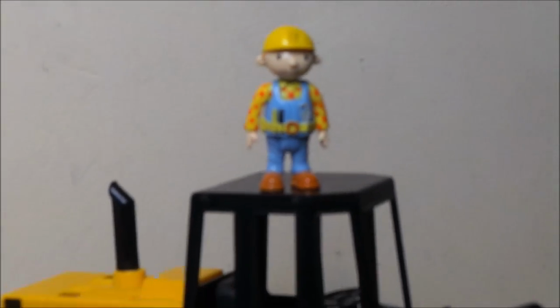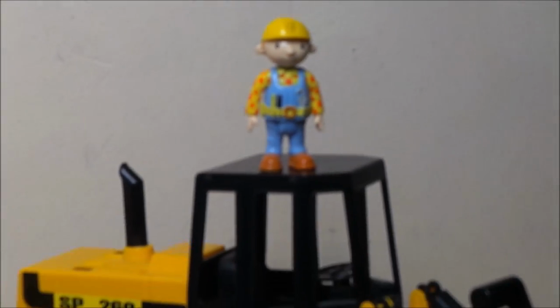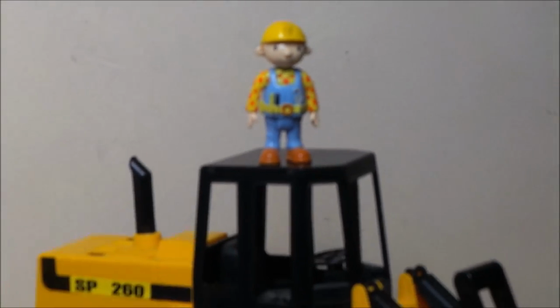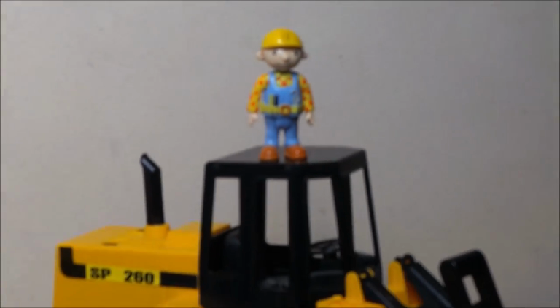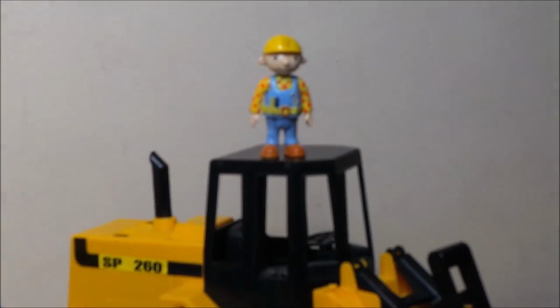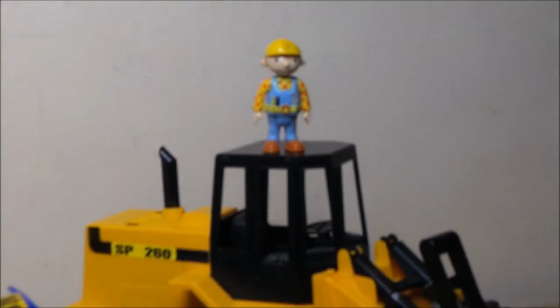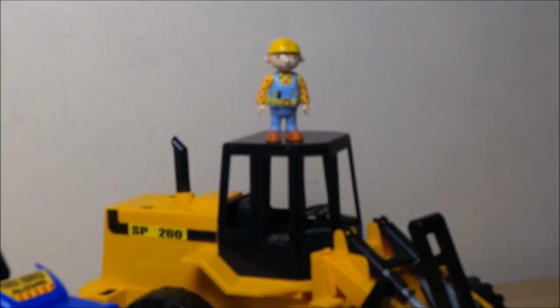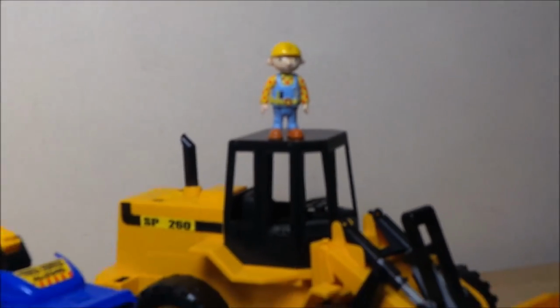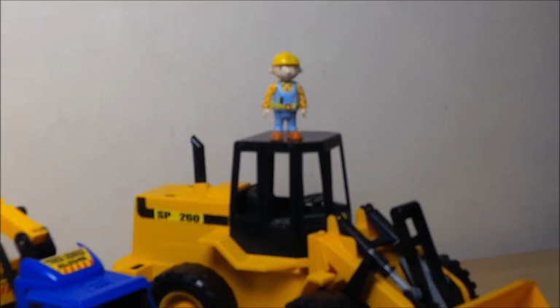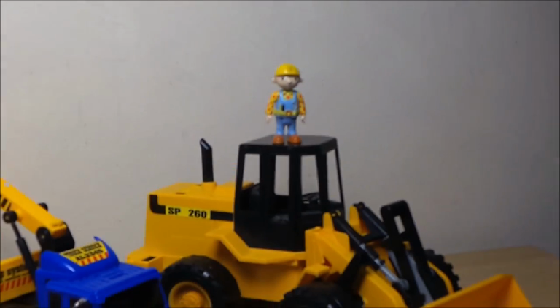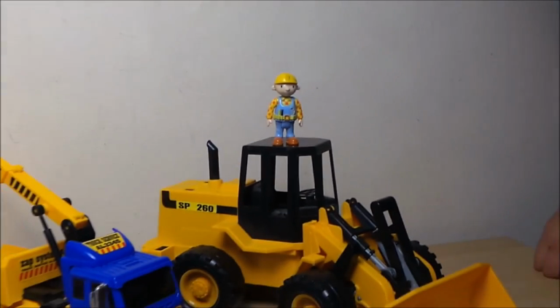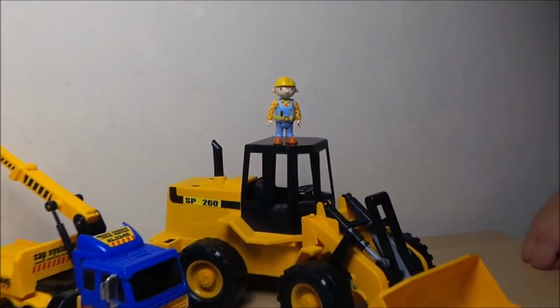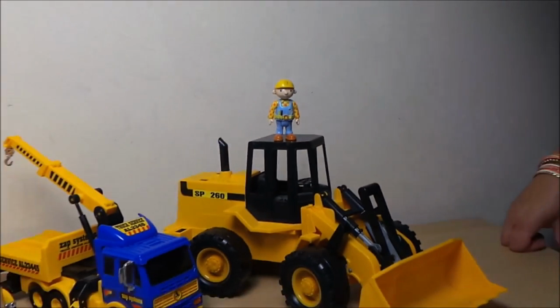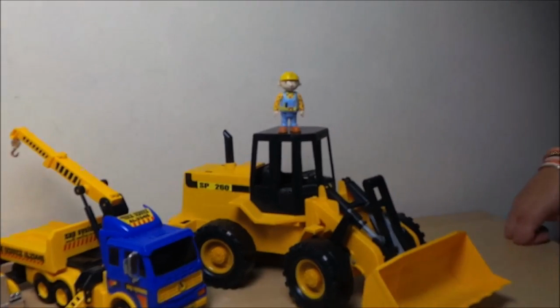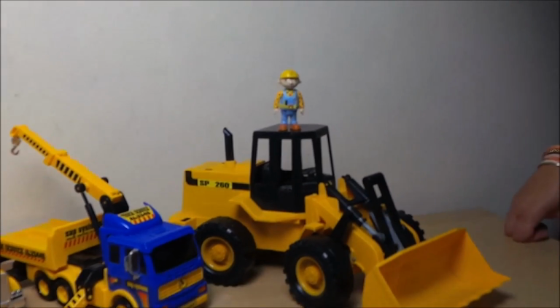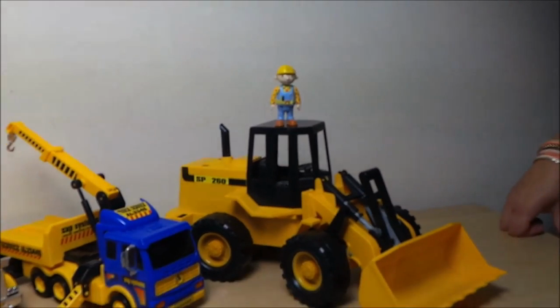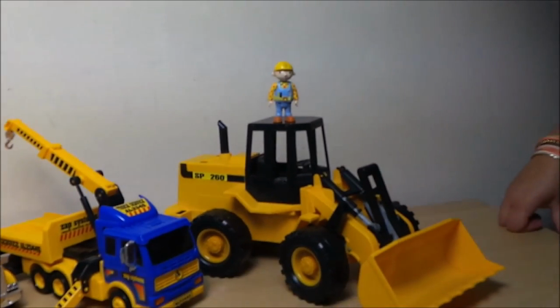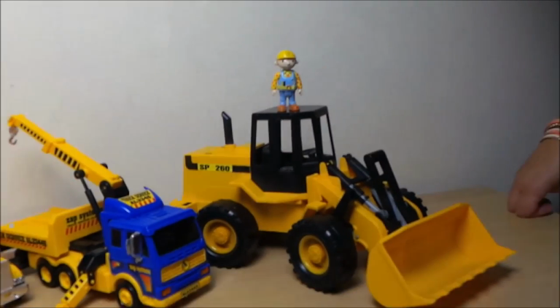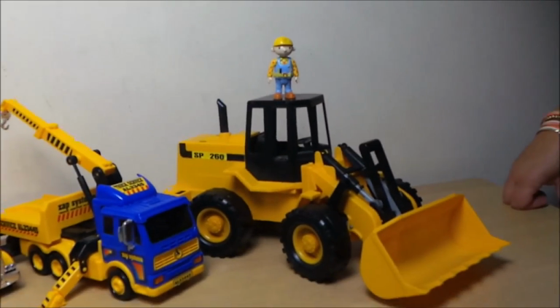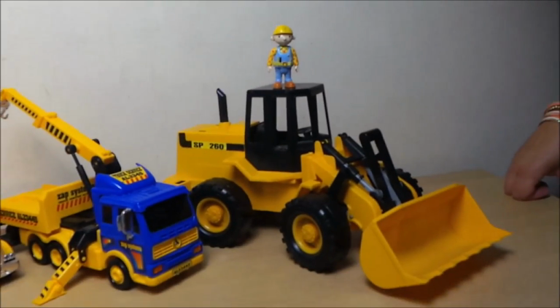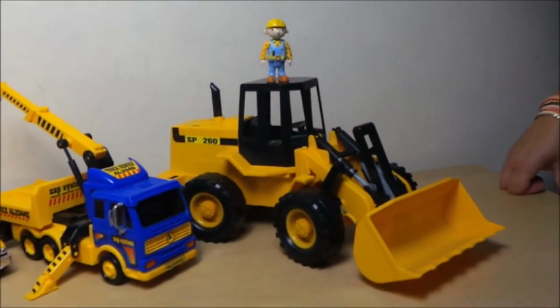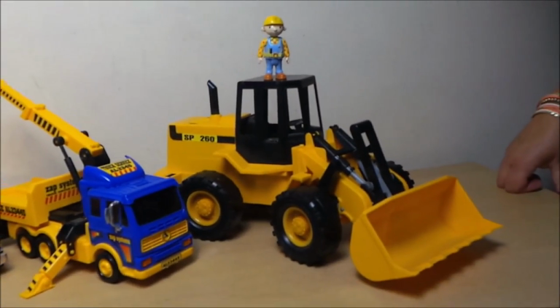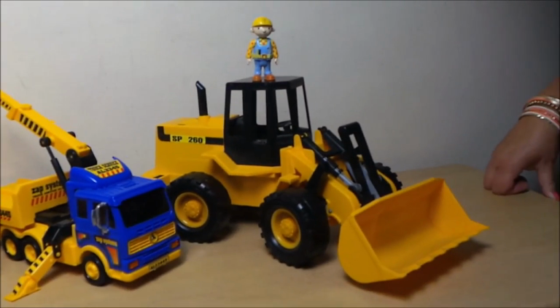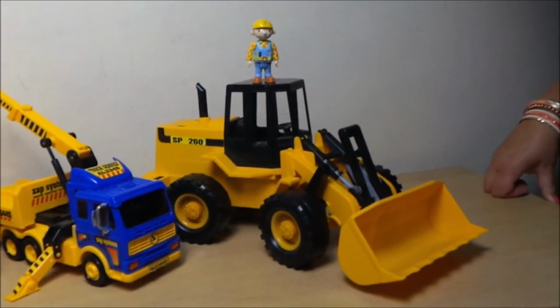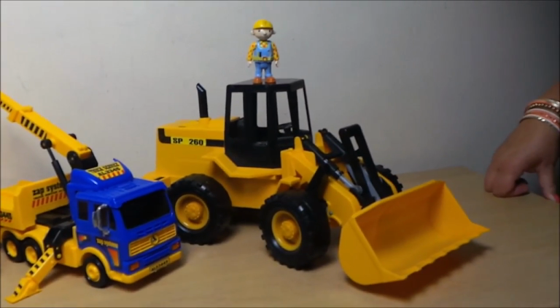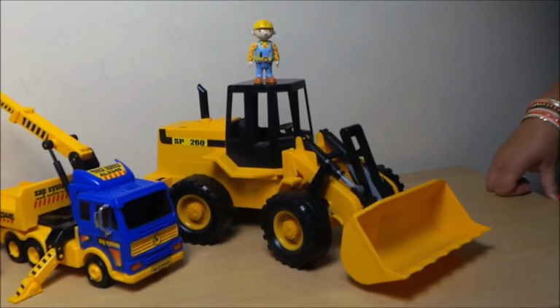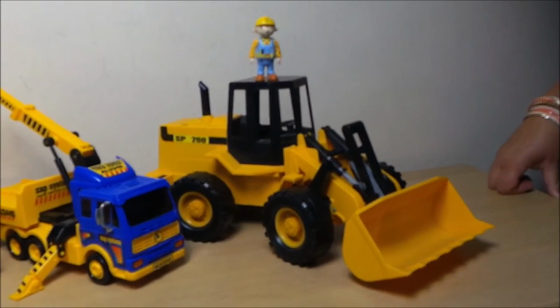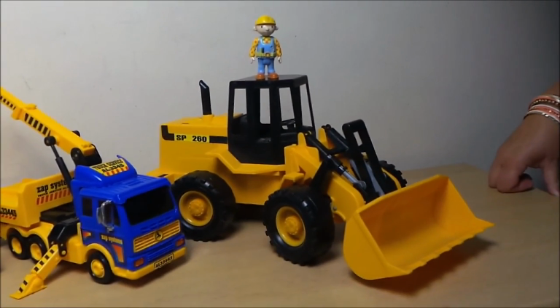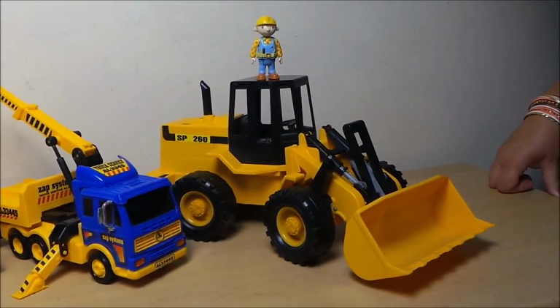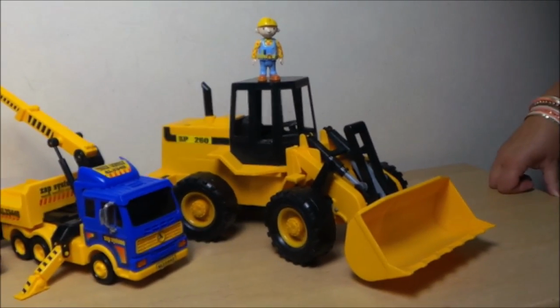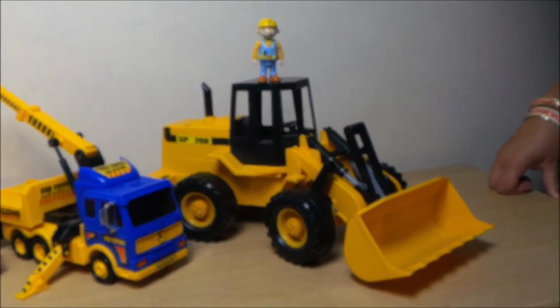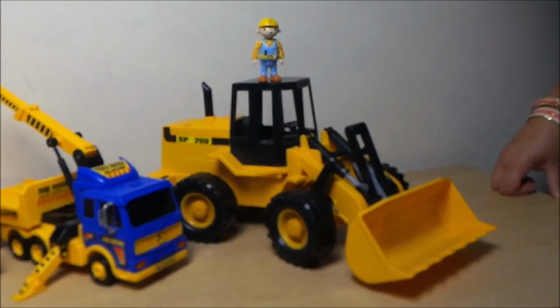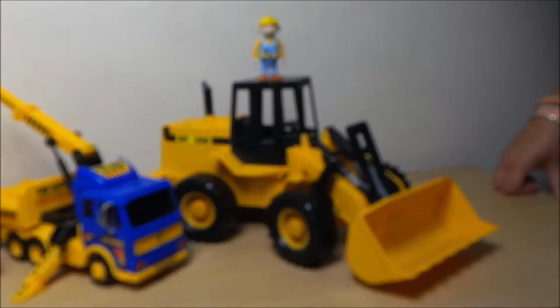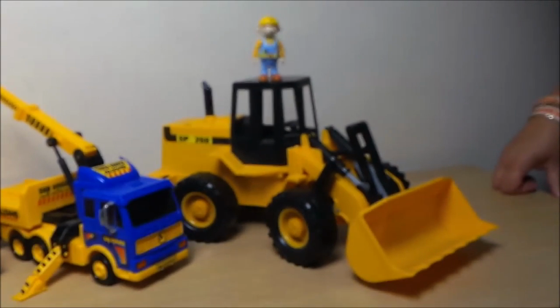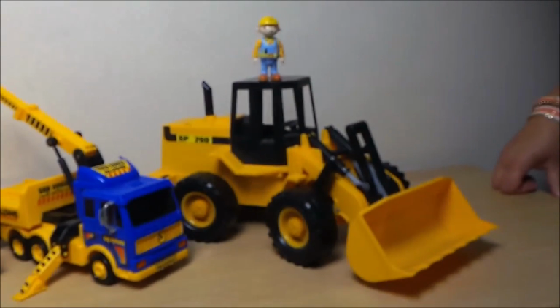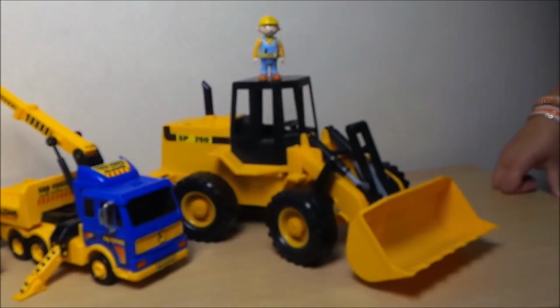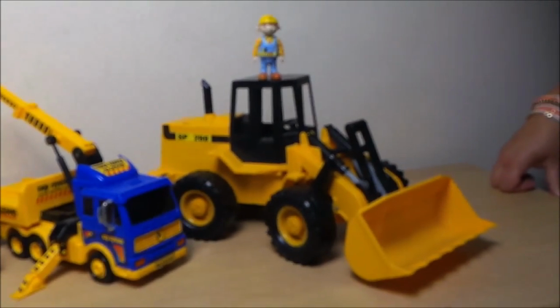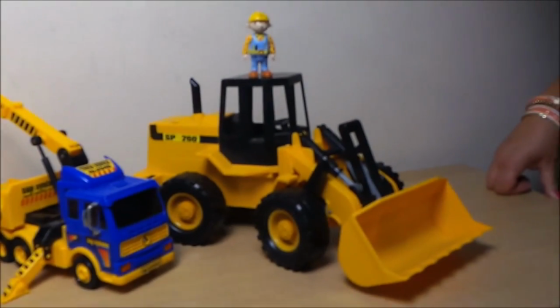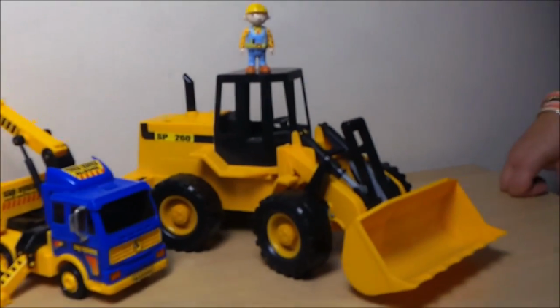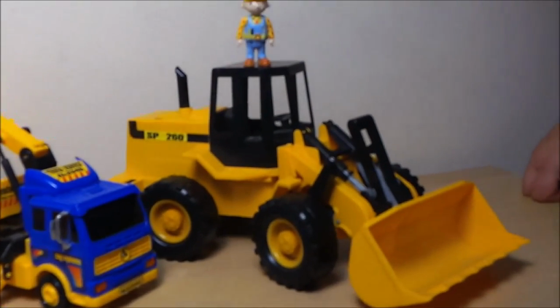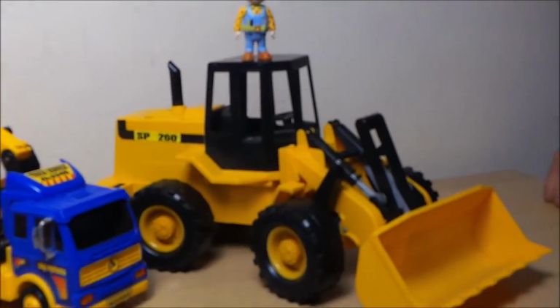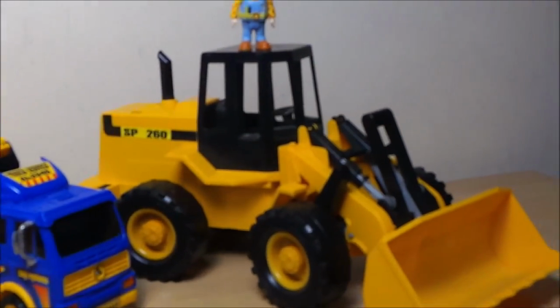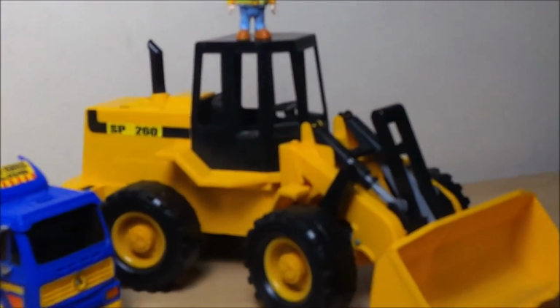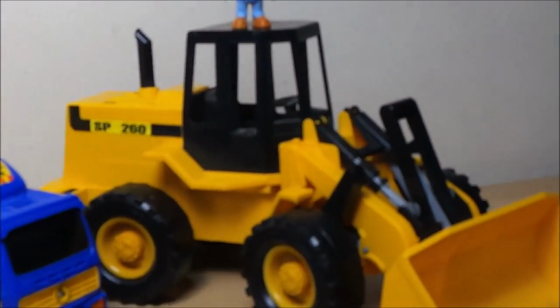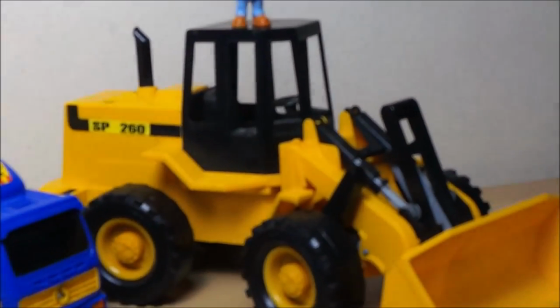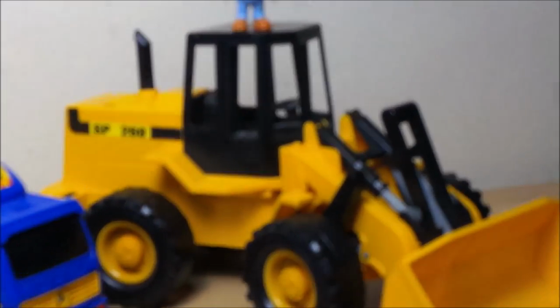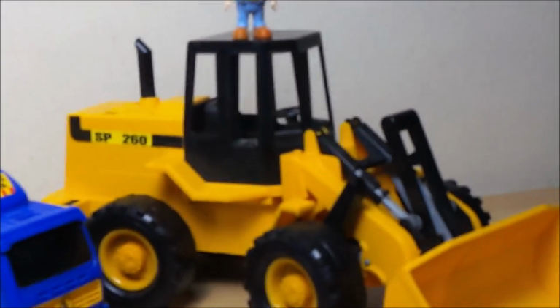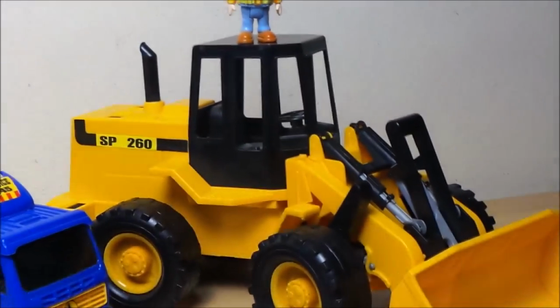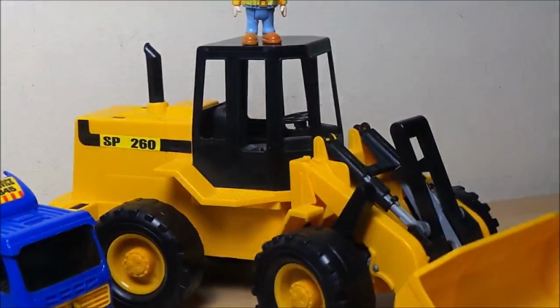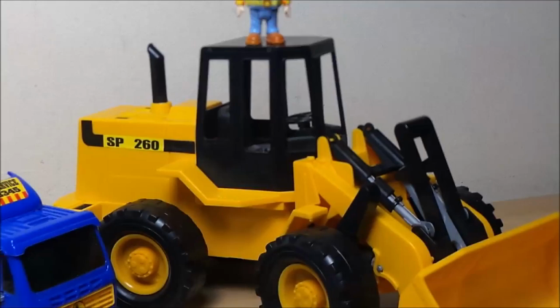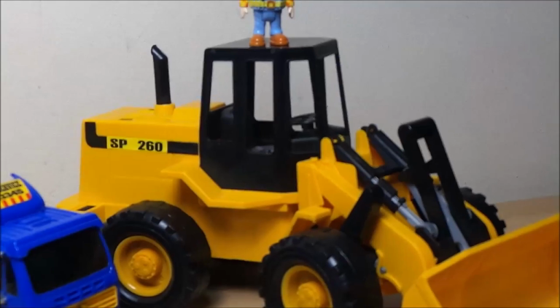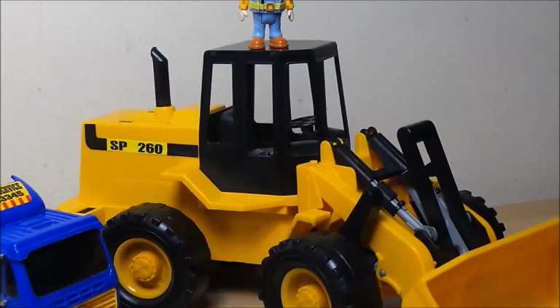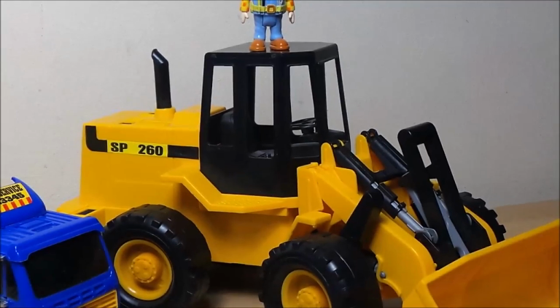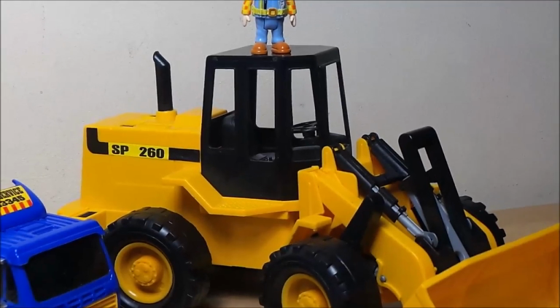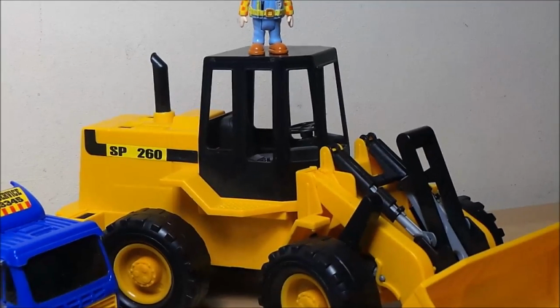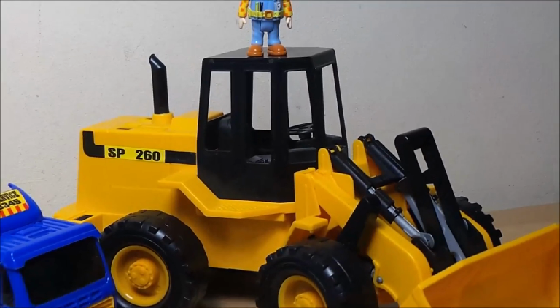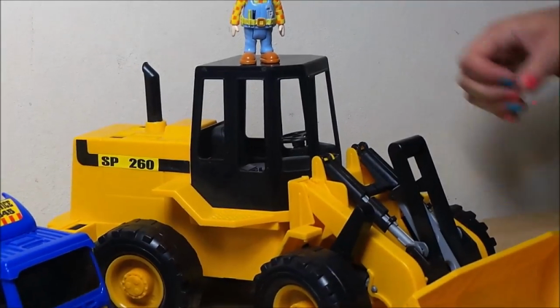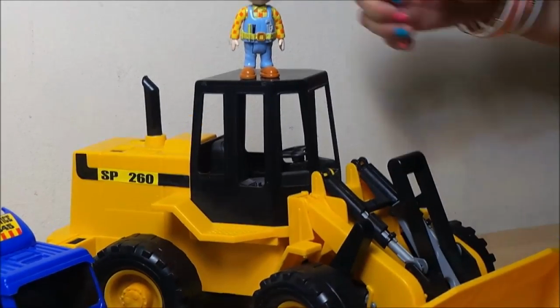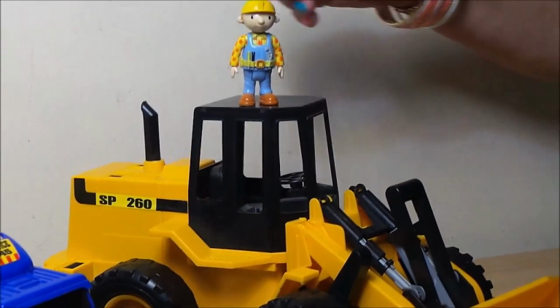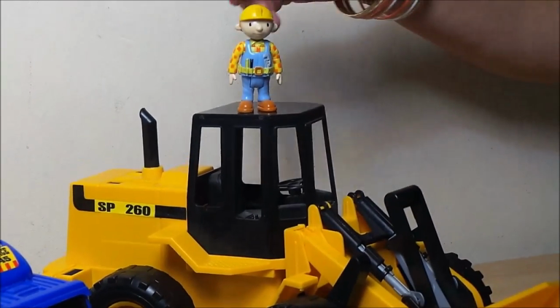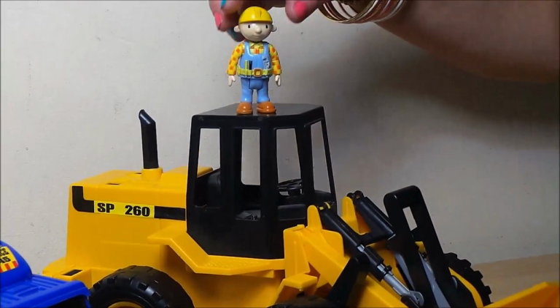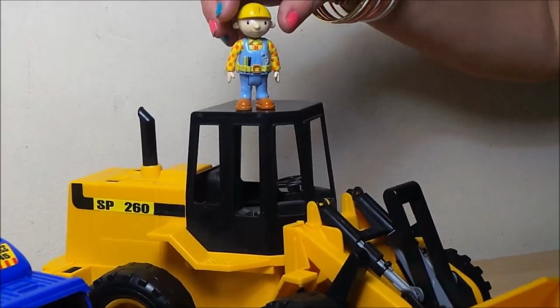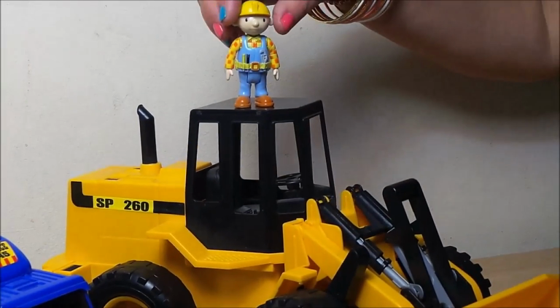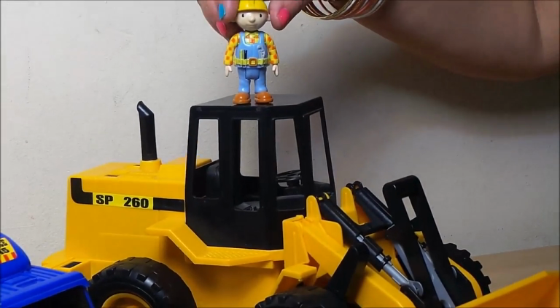So today we've got our first construction vehicle — this is a large JCB, so let's see how it works.